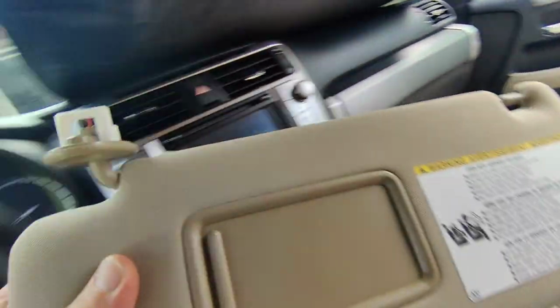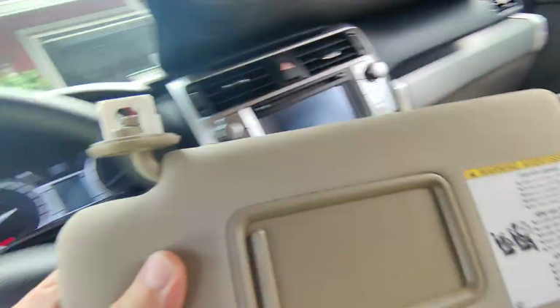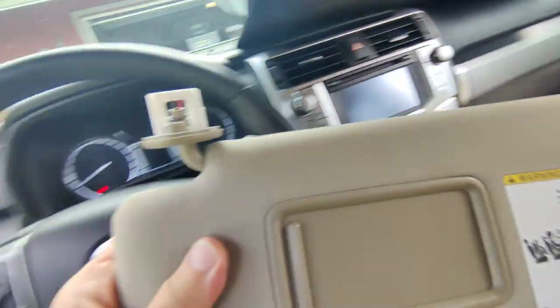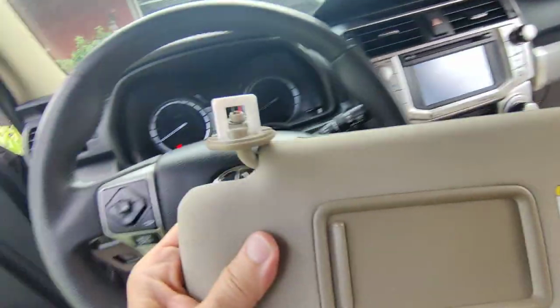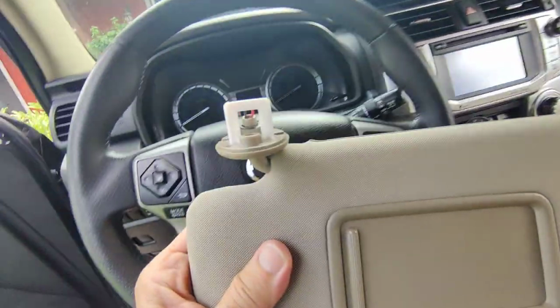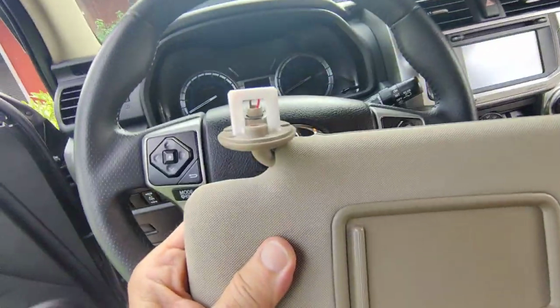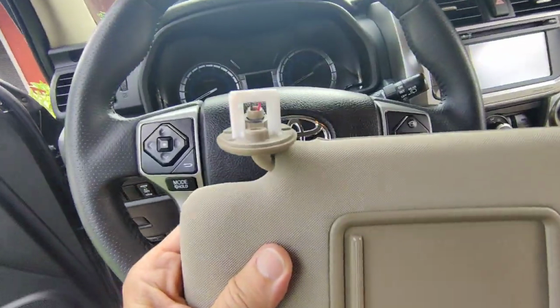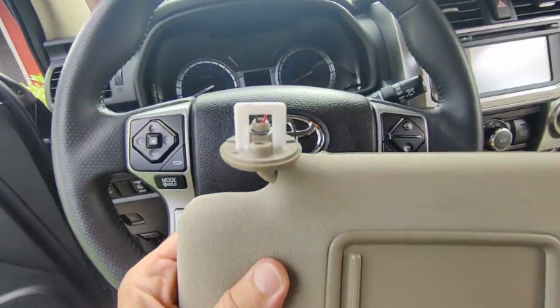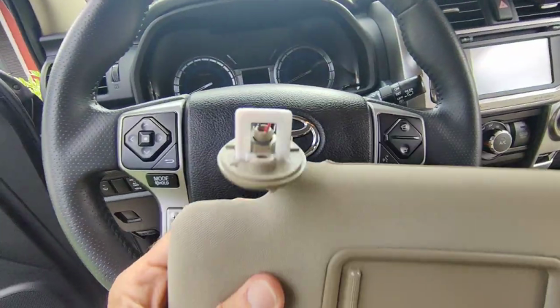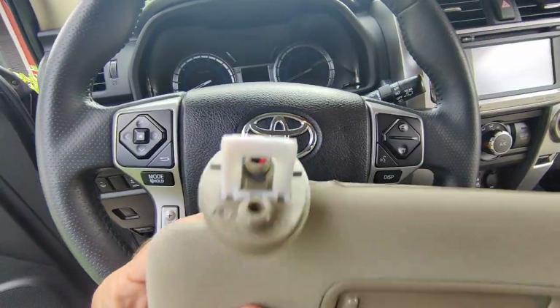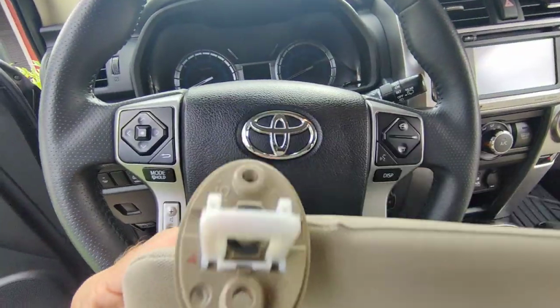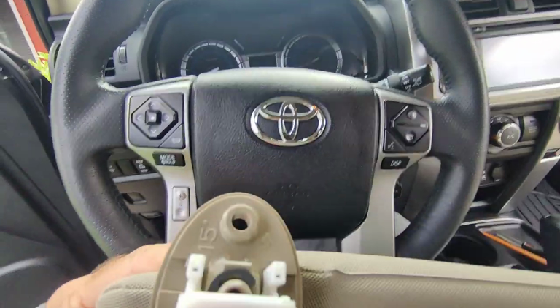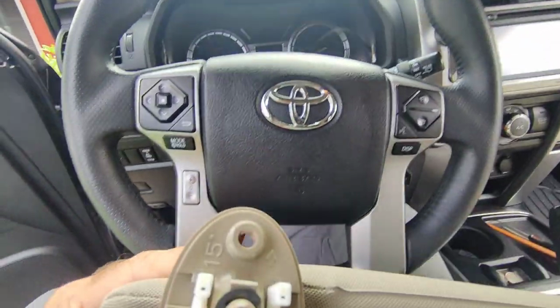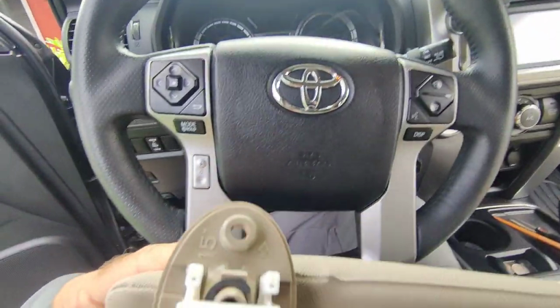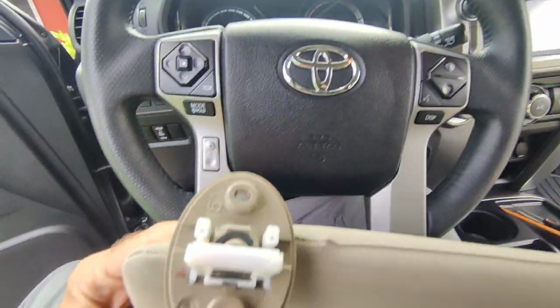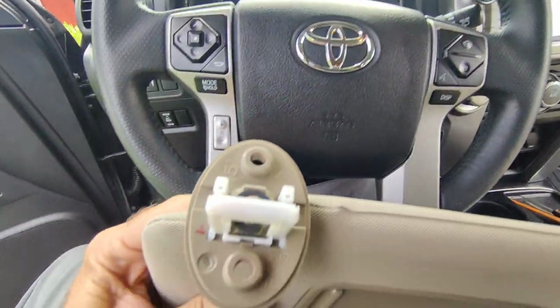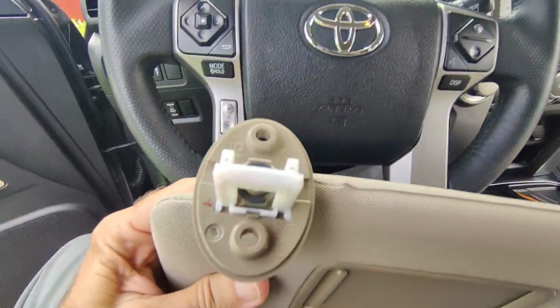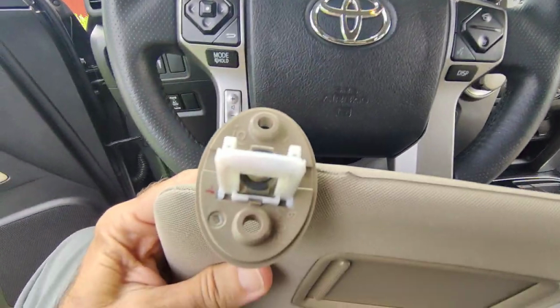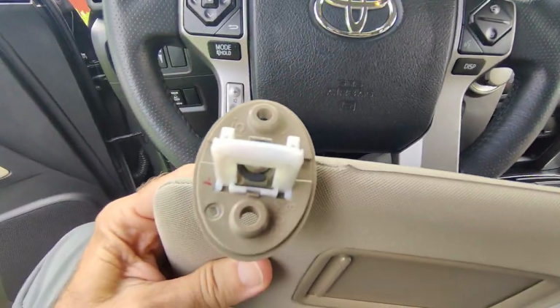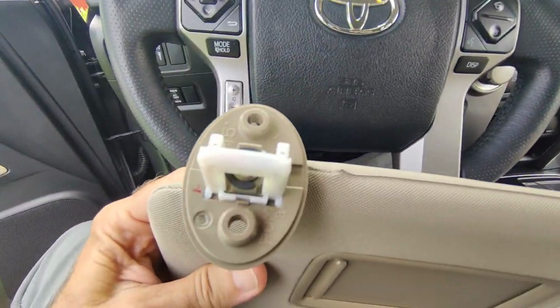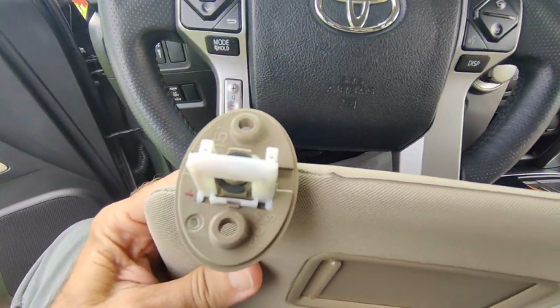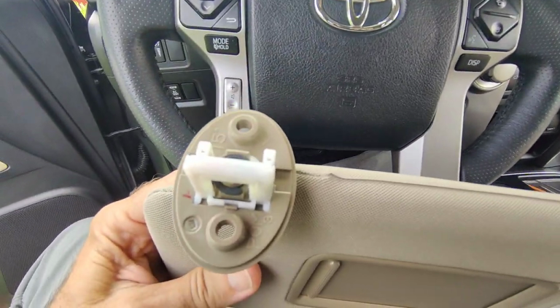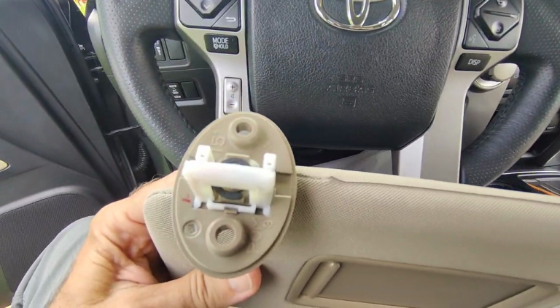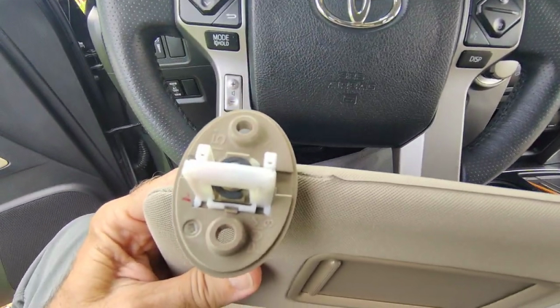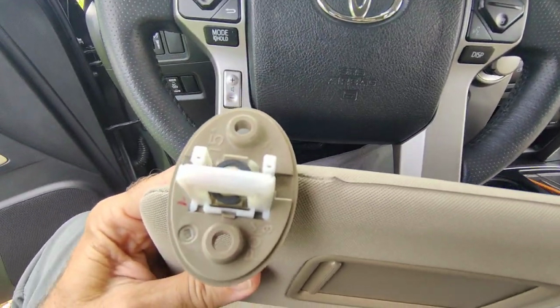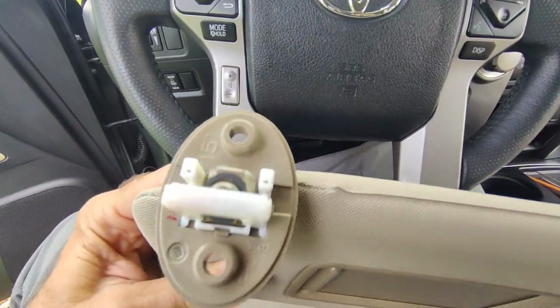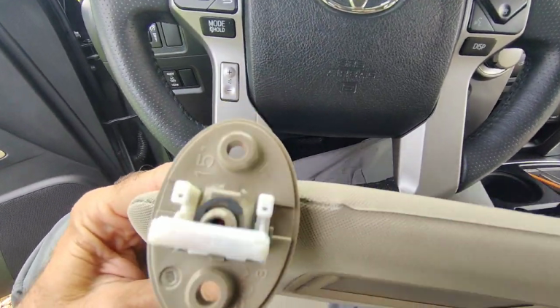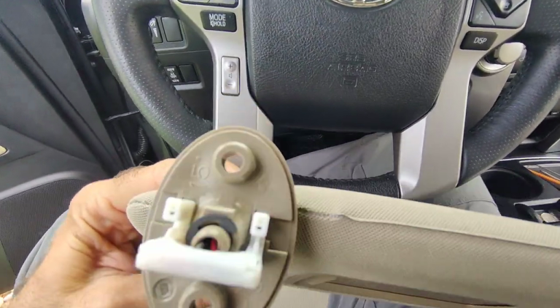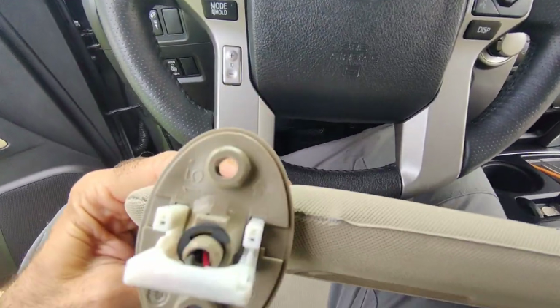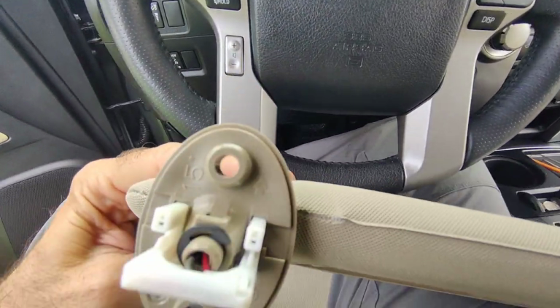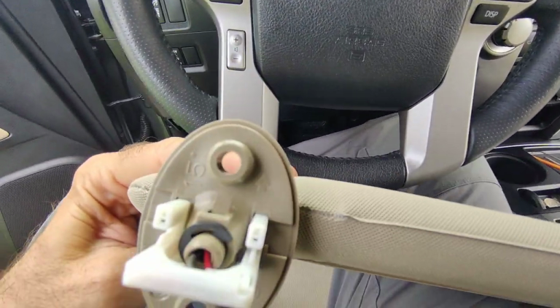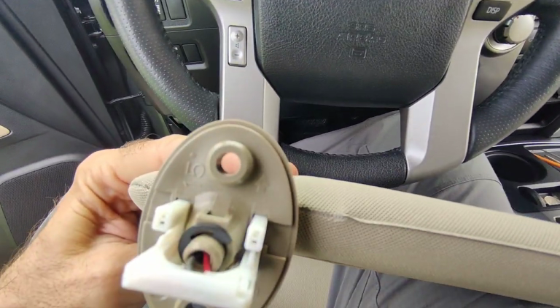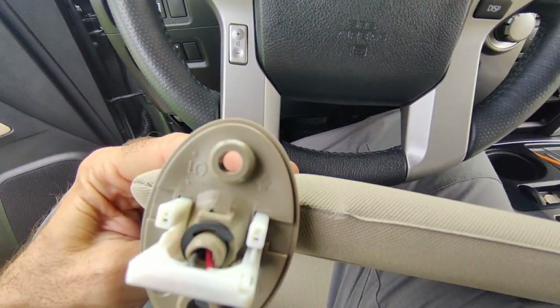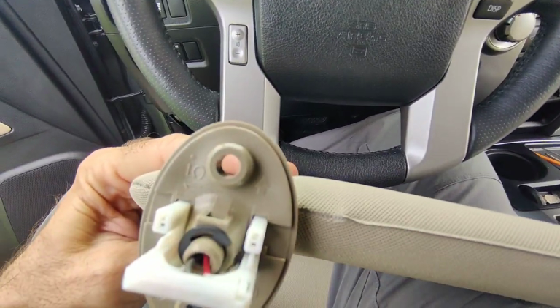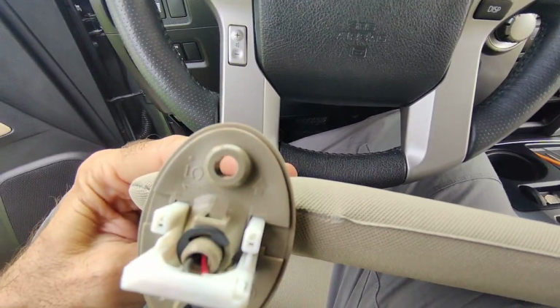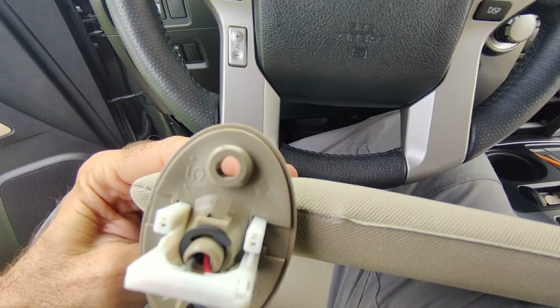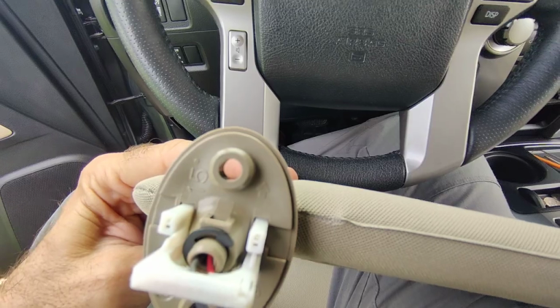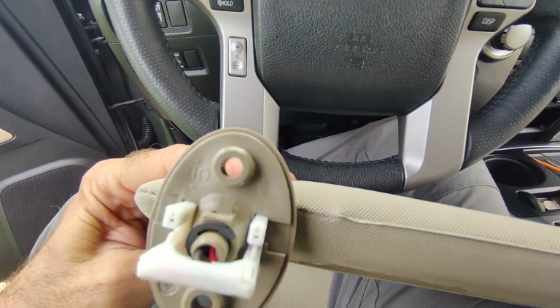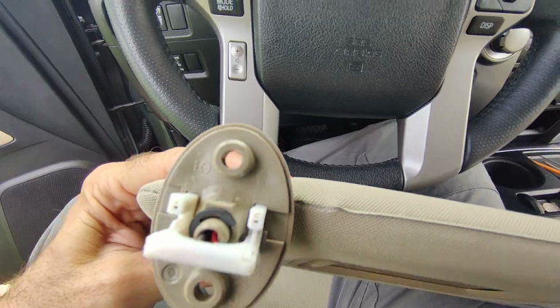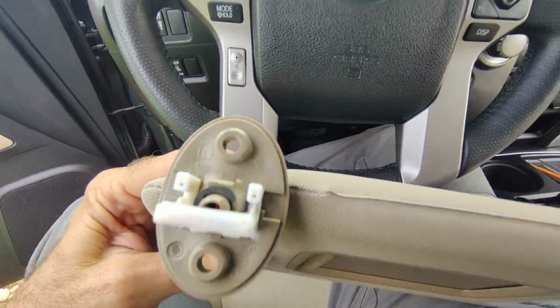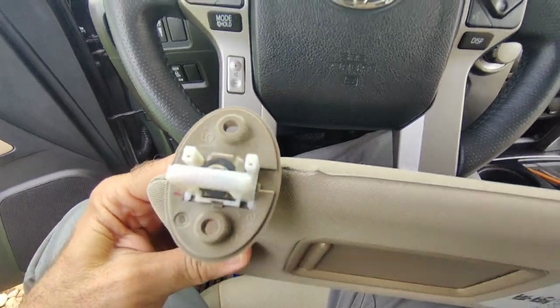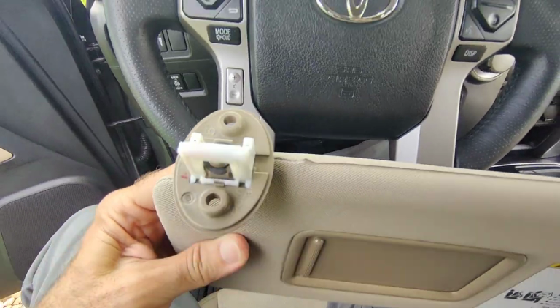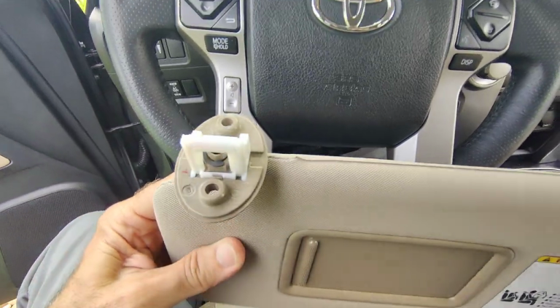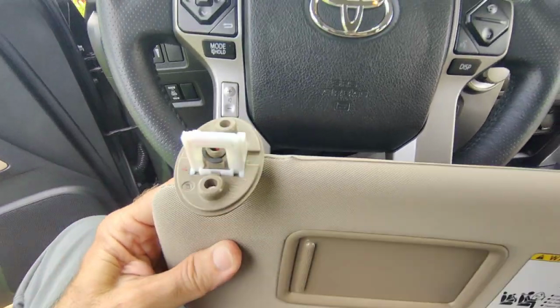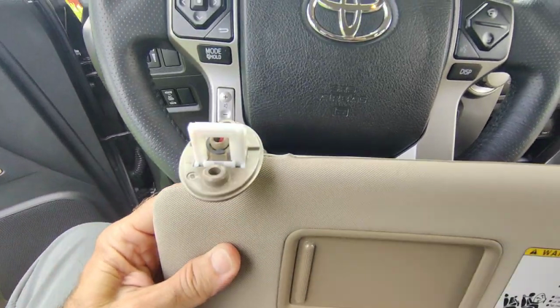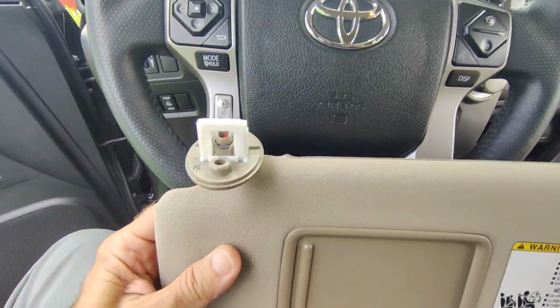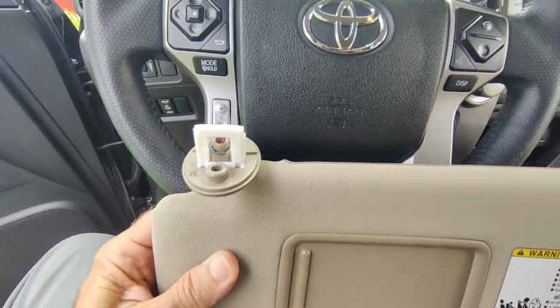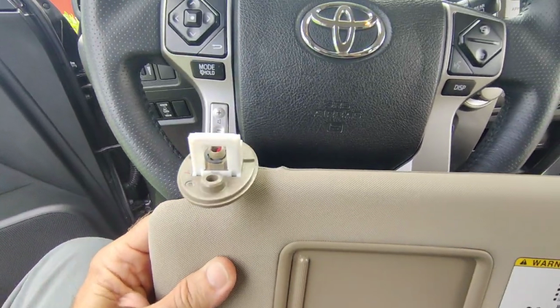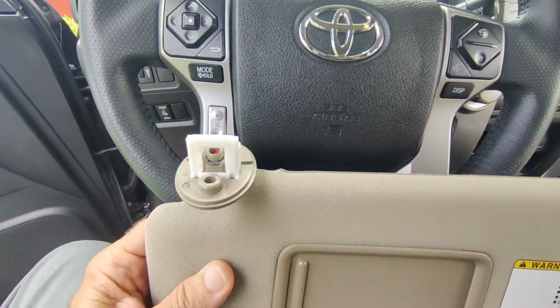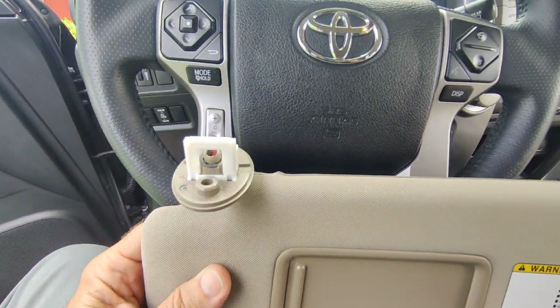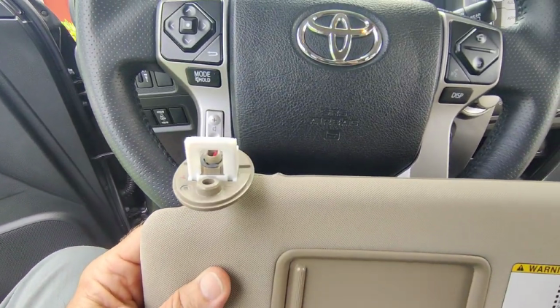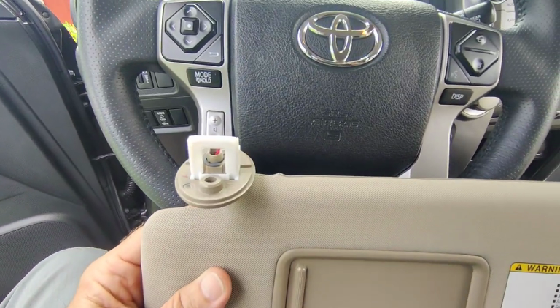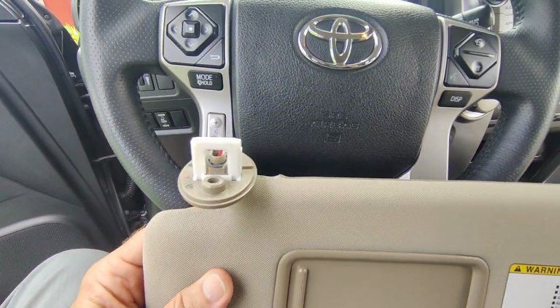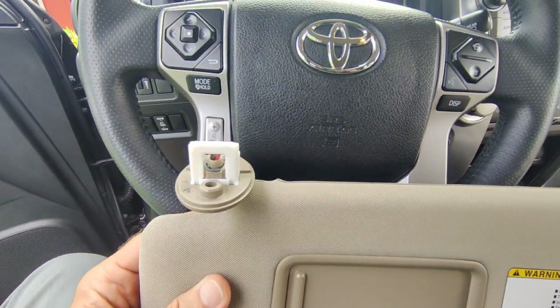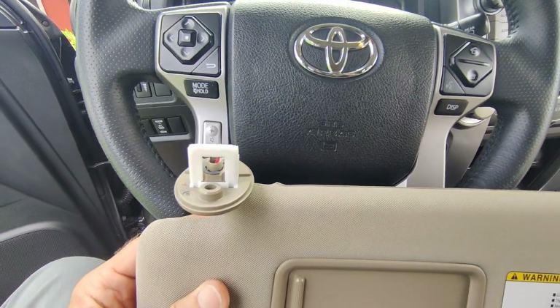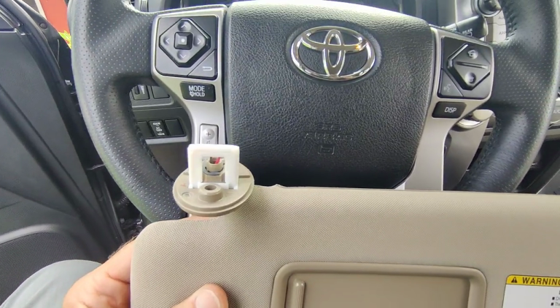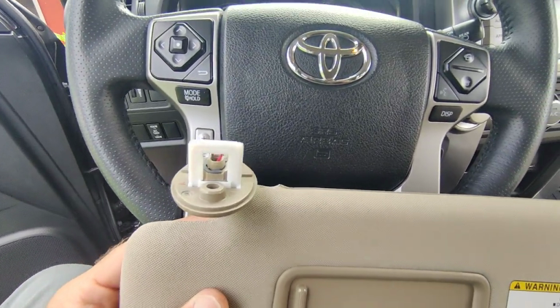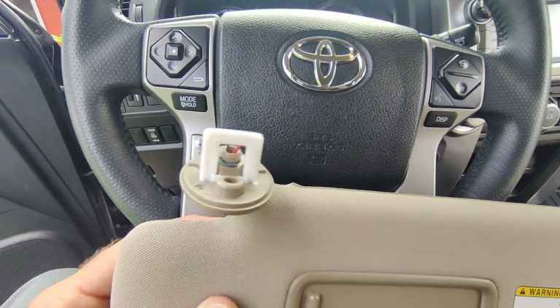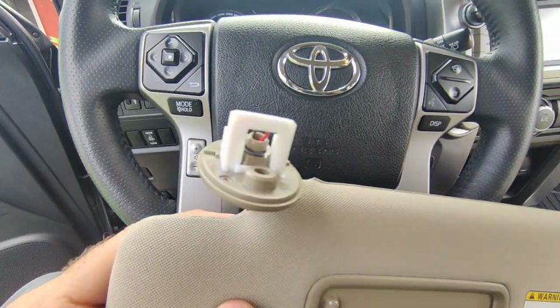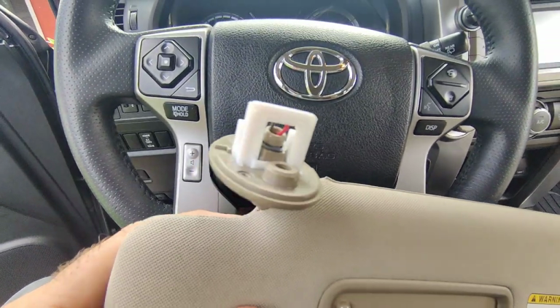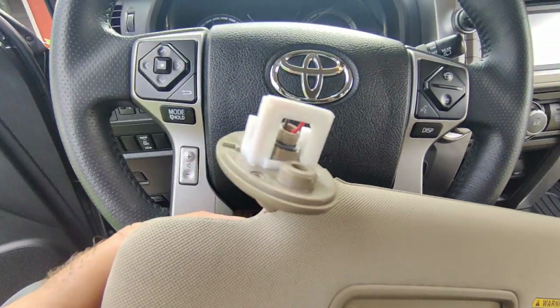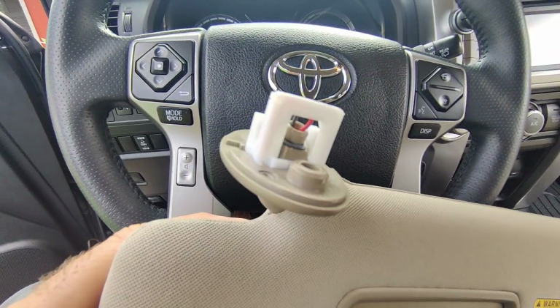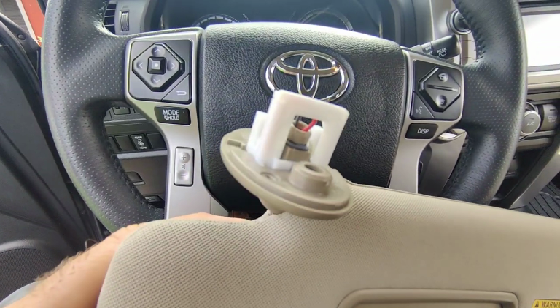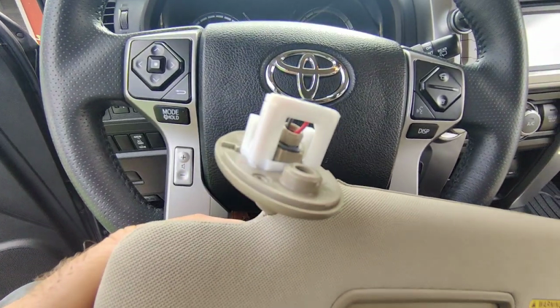The new one comes with the same setup. All you gotta do is plug it in and secure the screws.